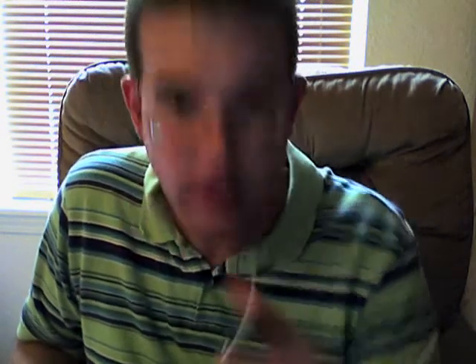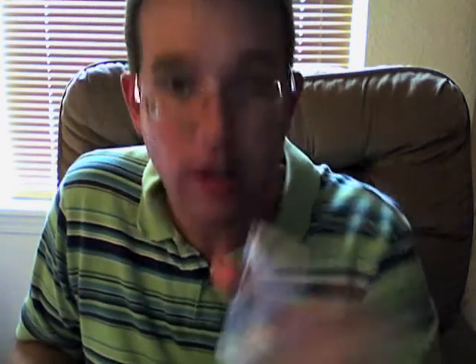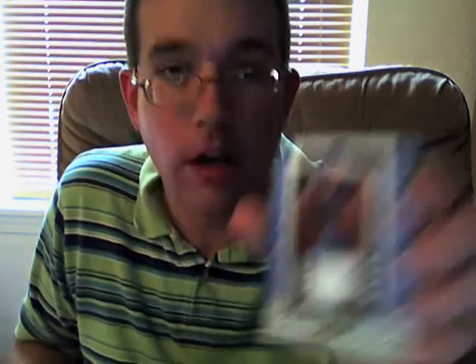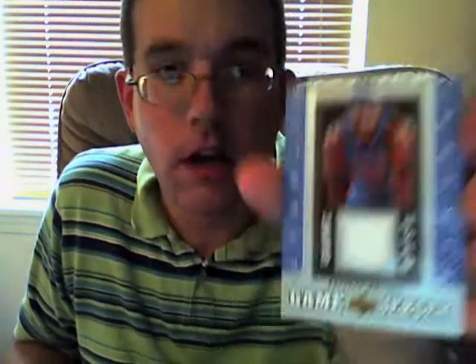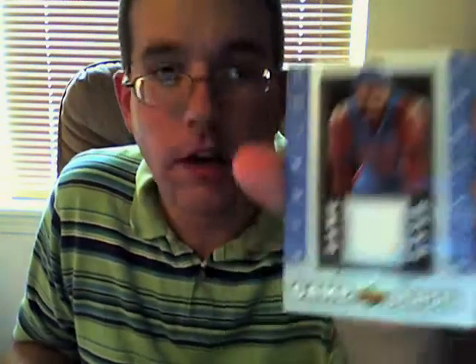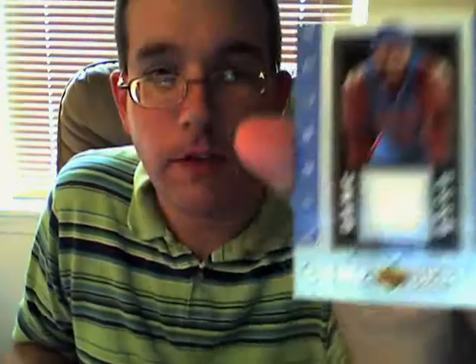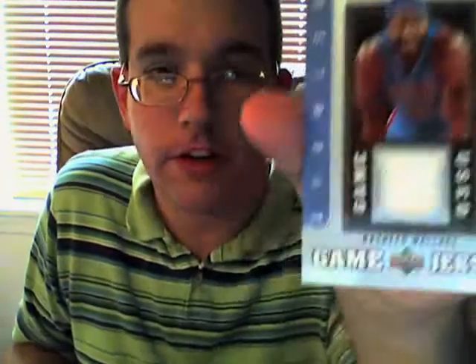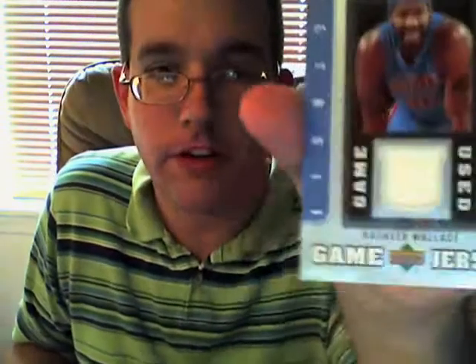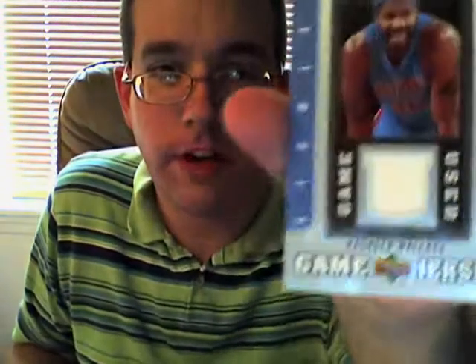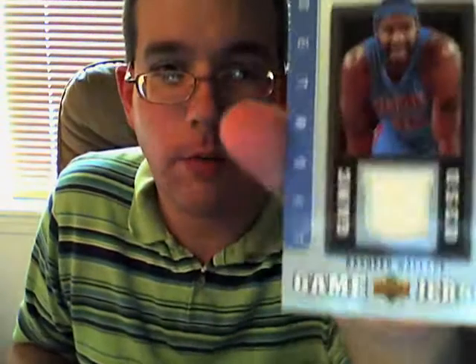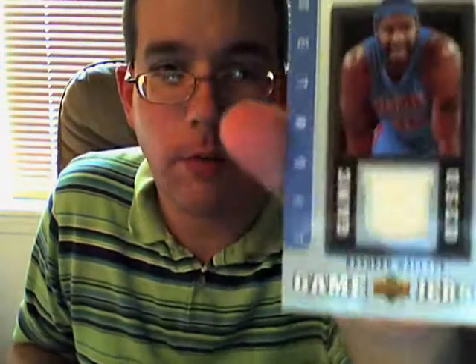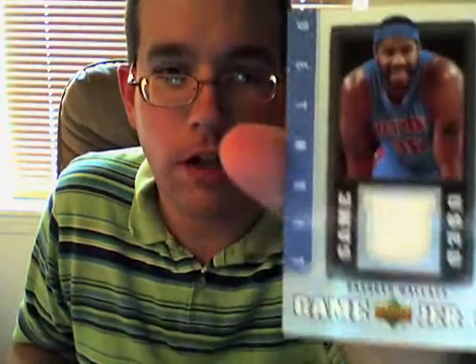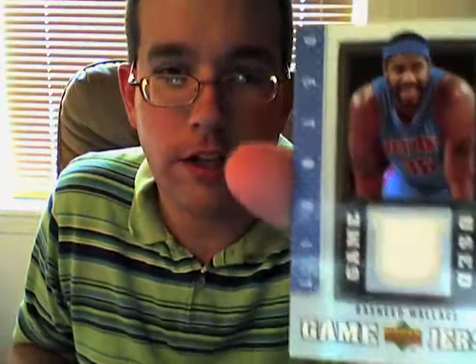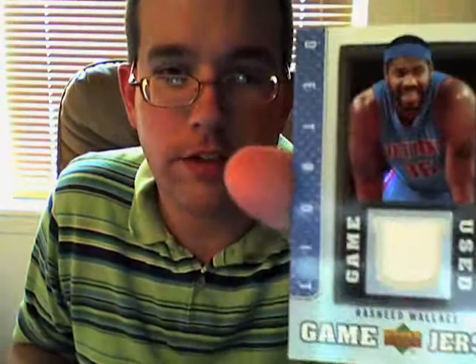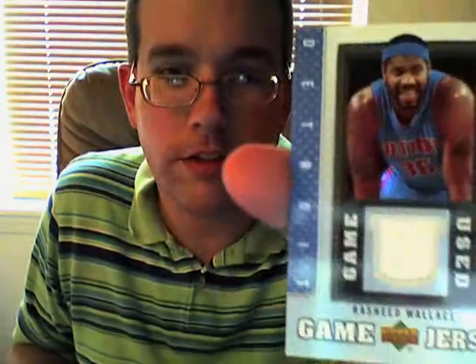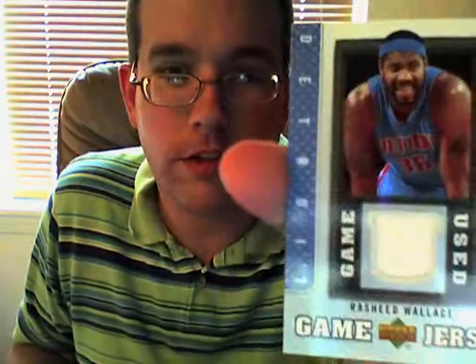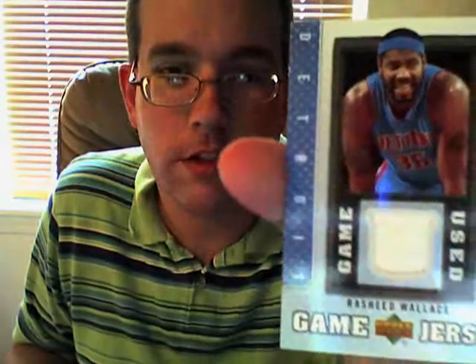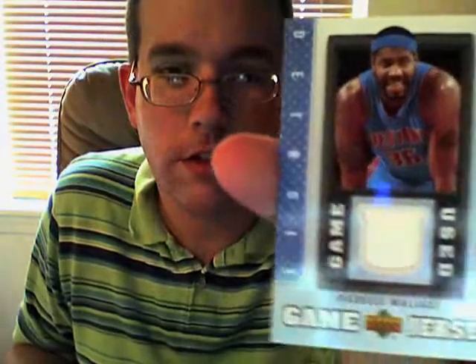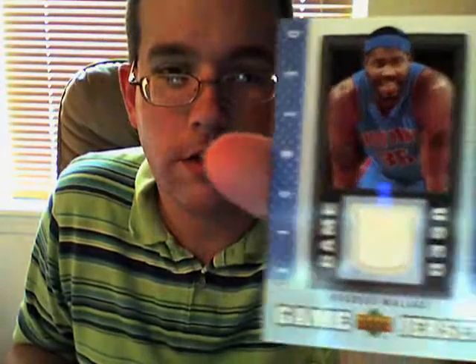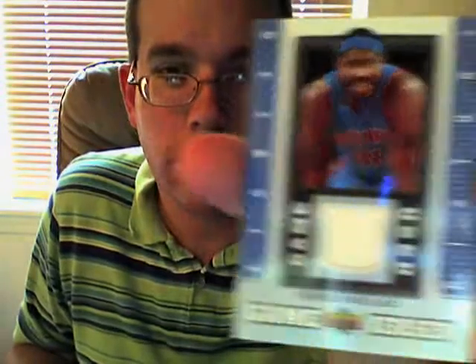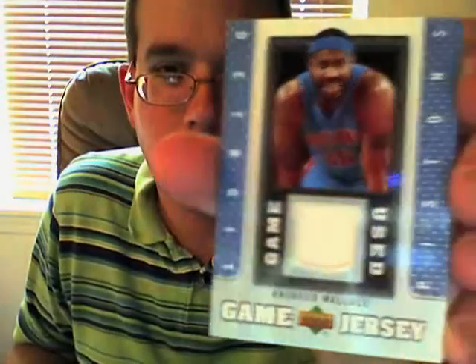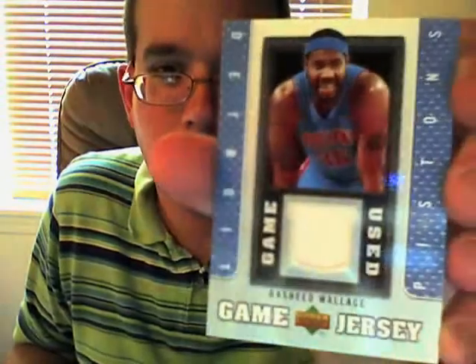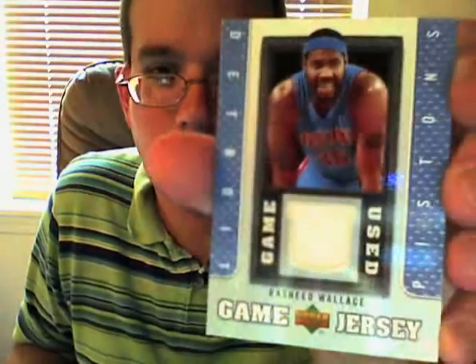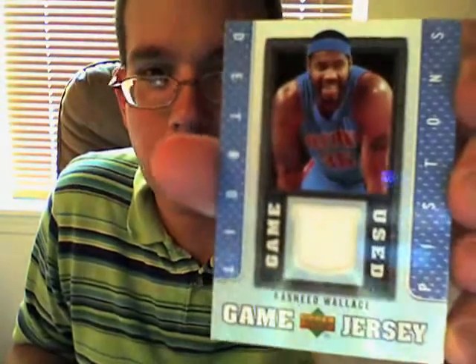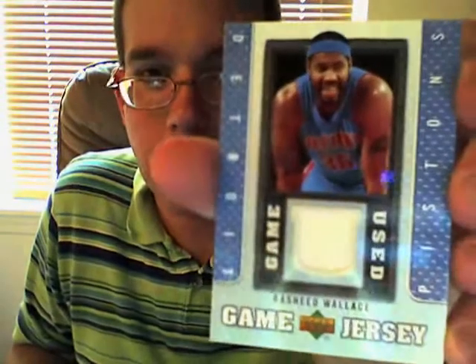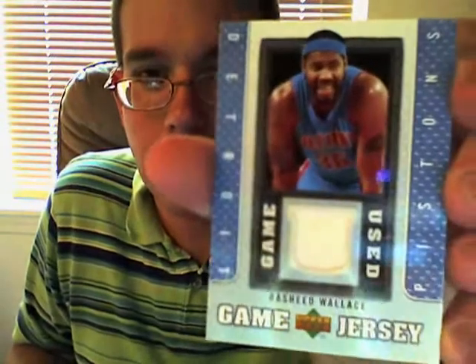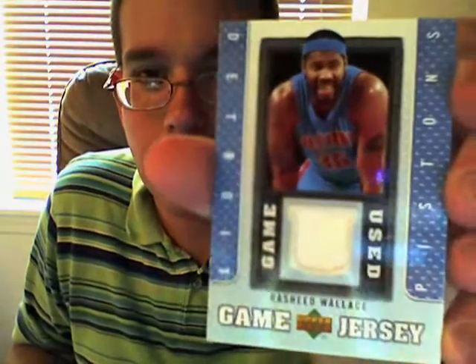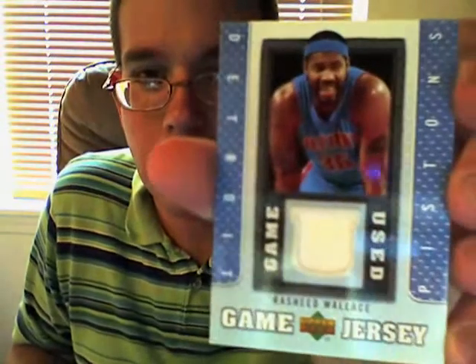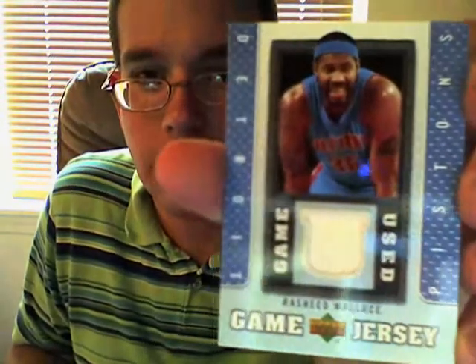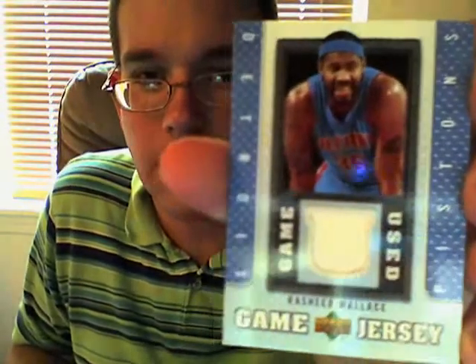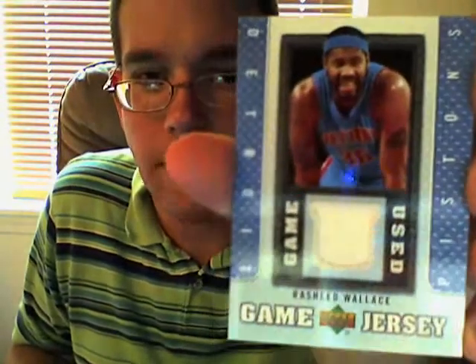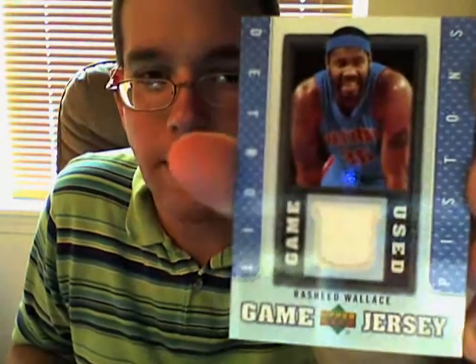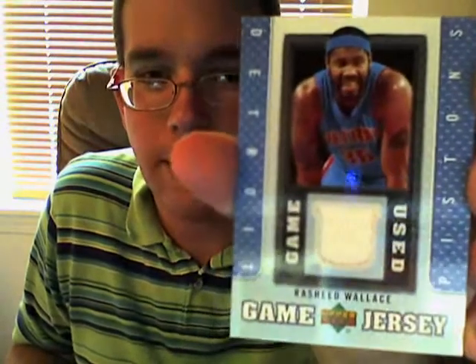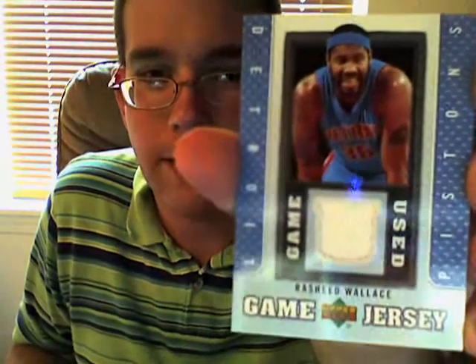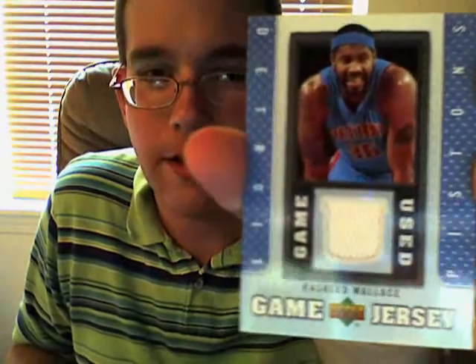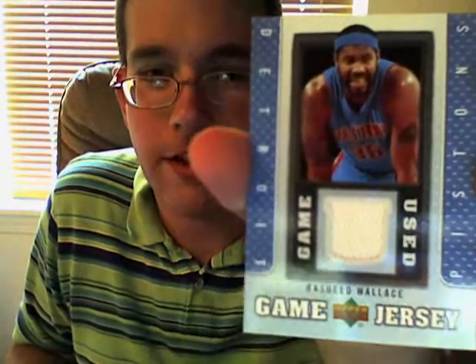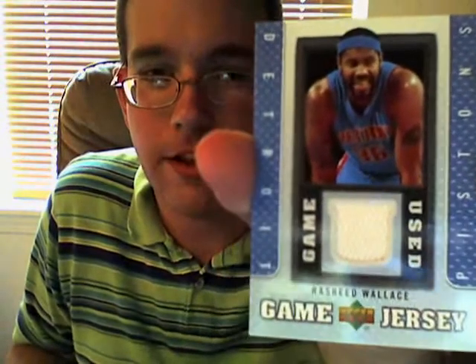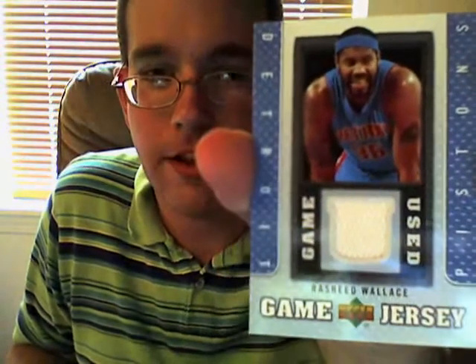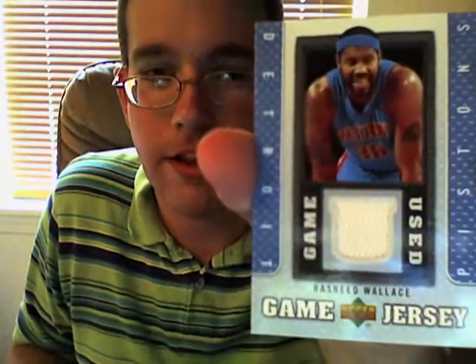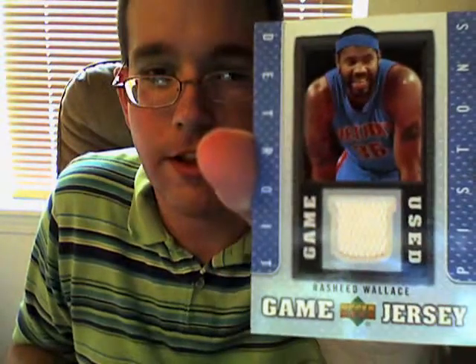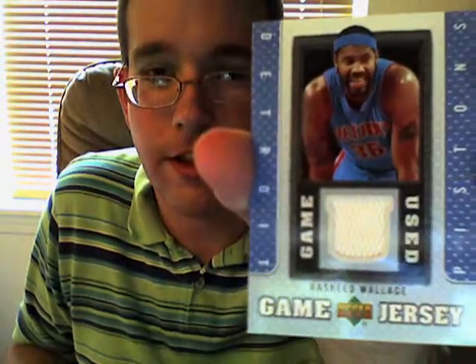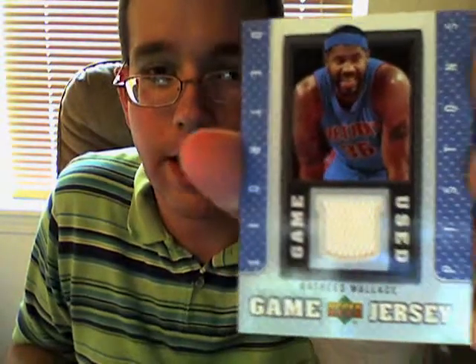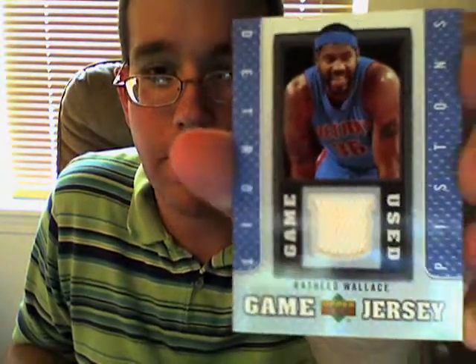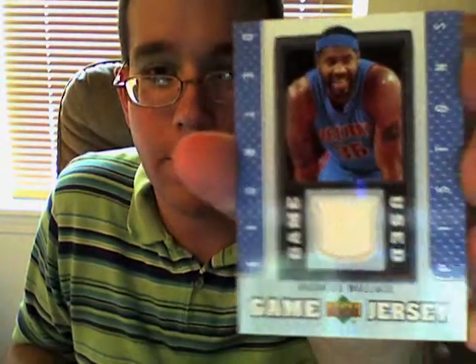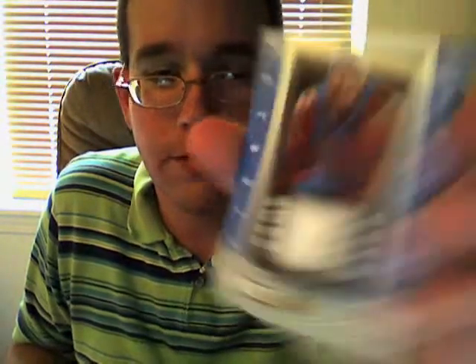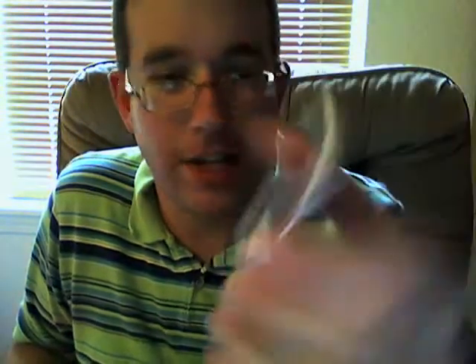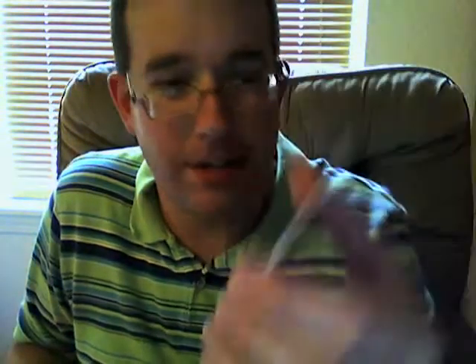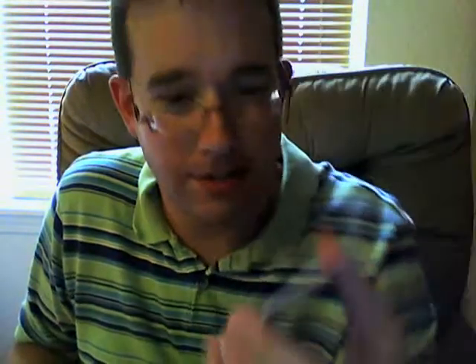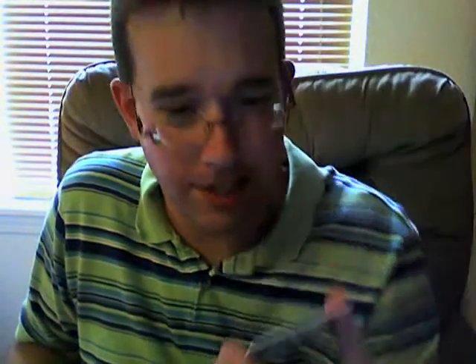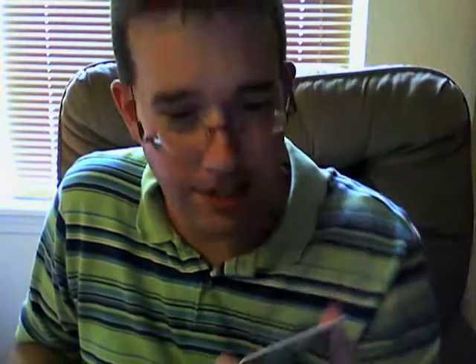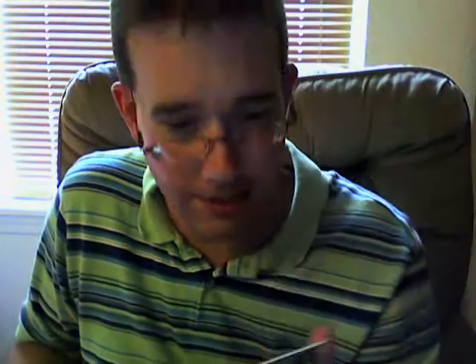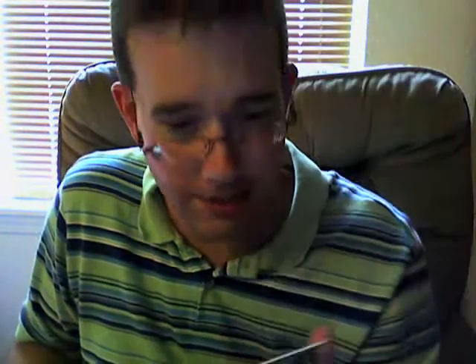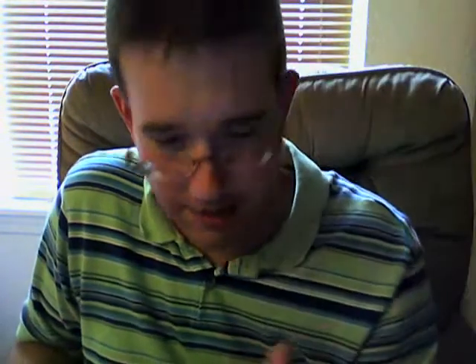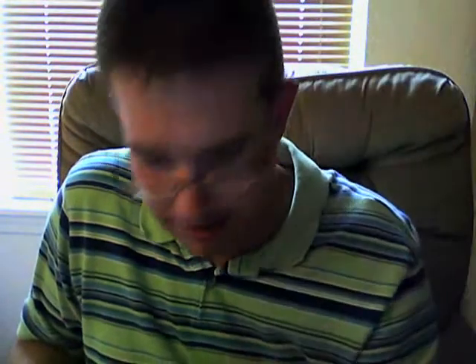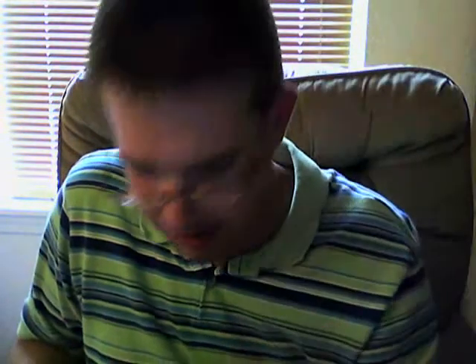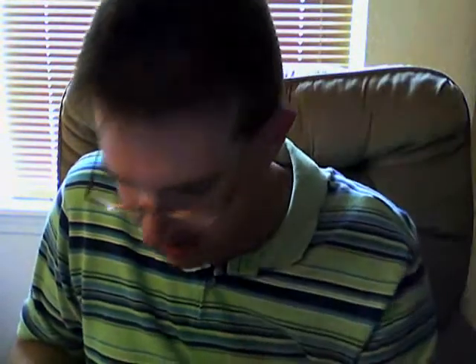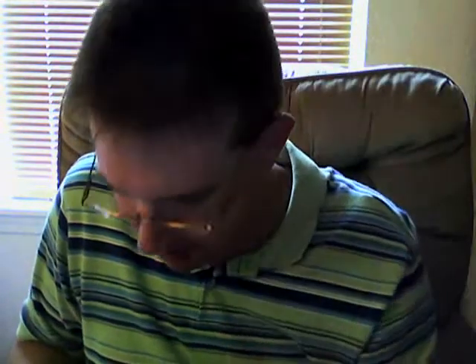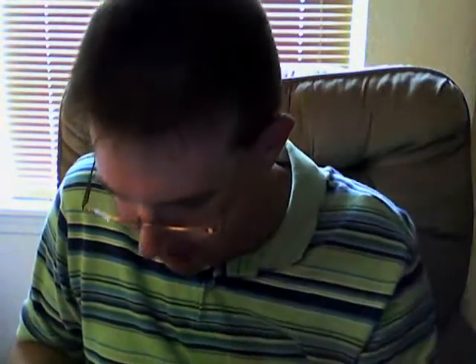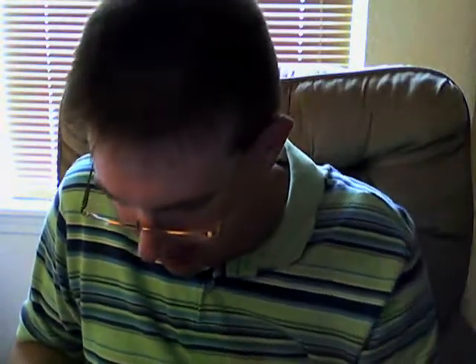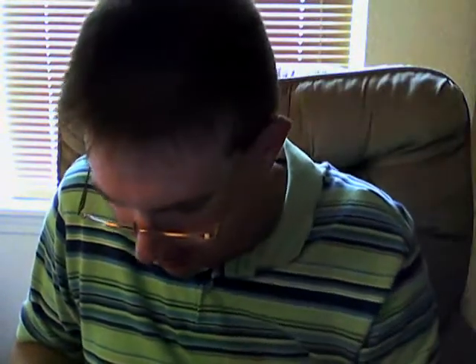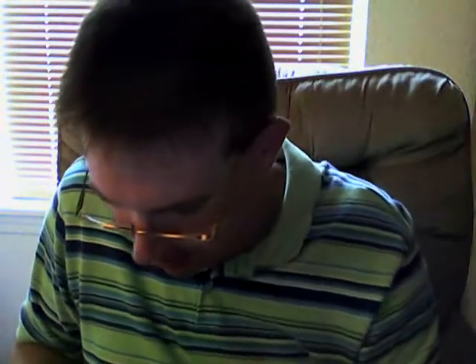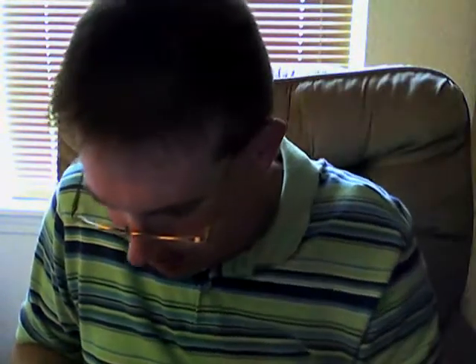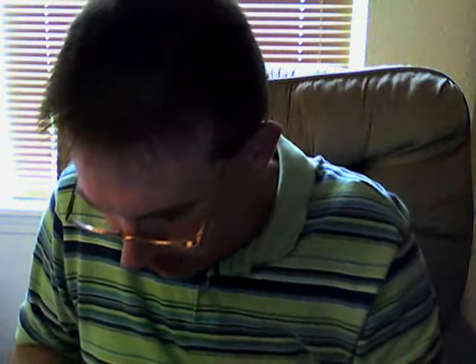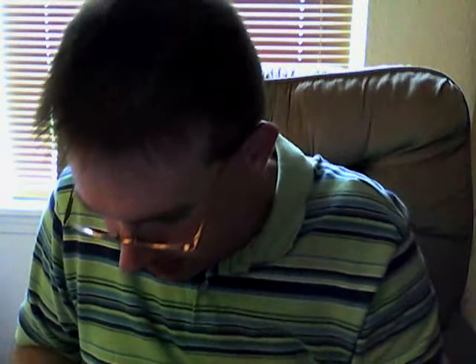Rashid Wallace — game-used. That's neat. Sweet.